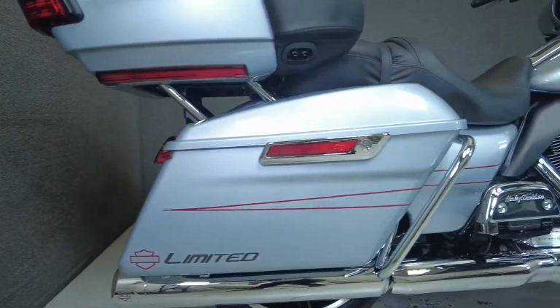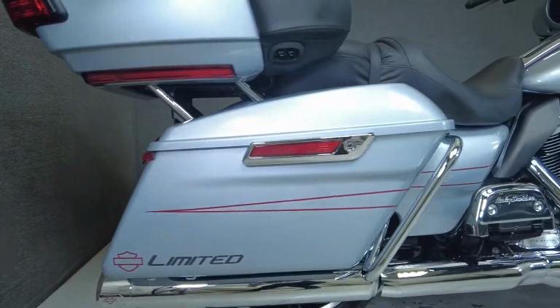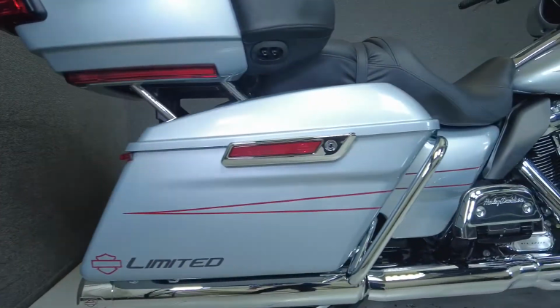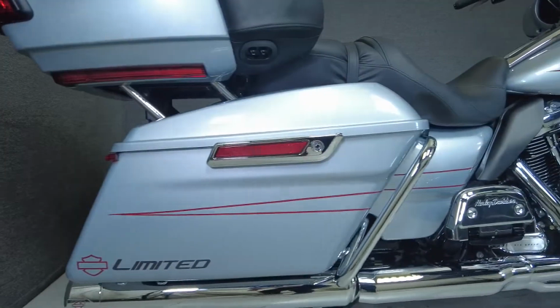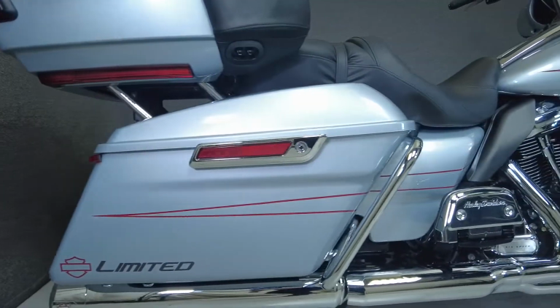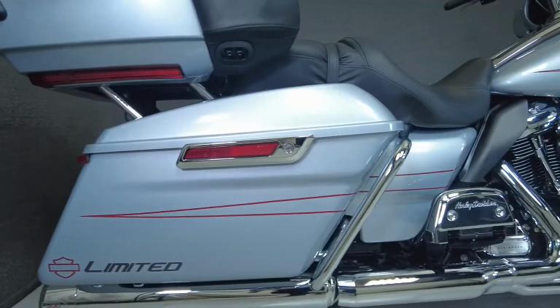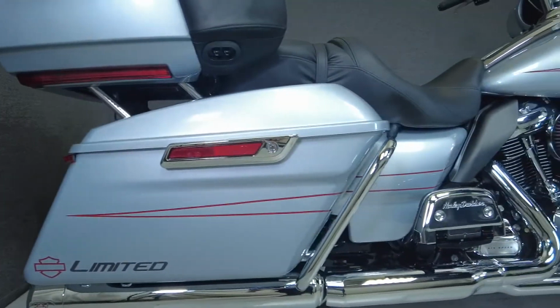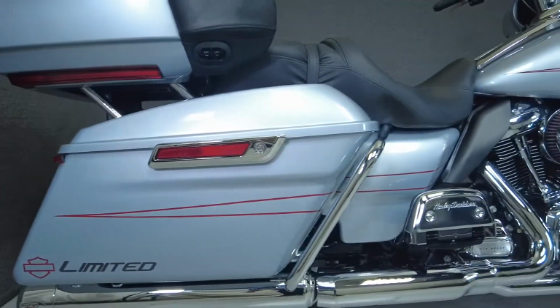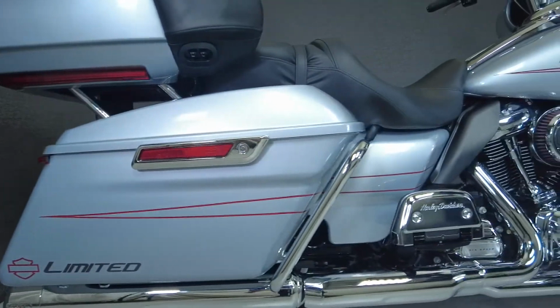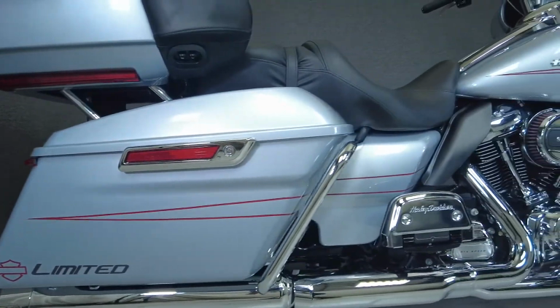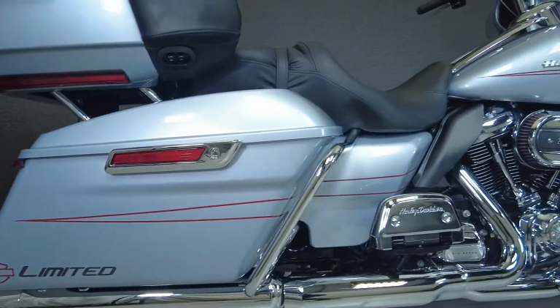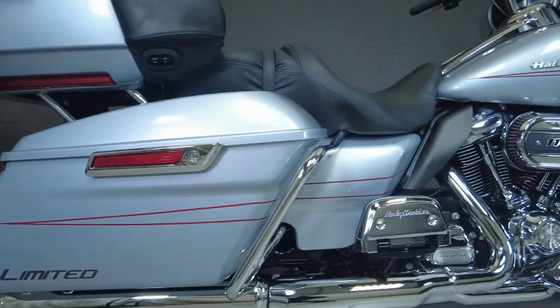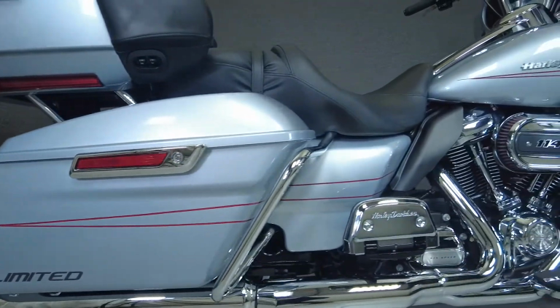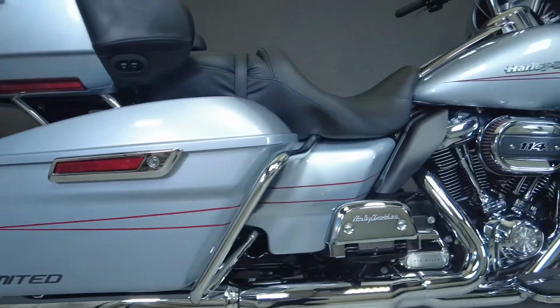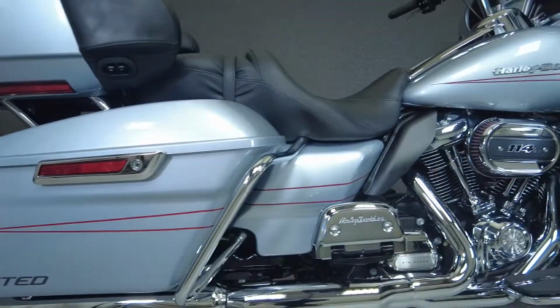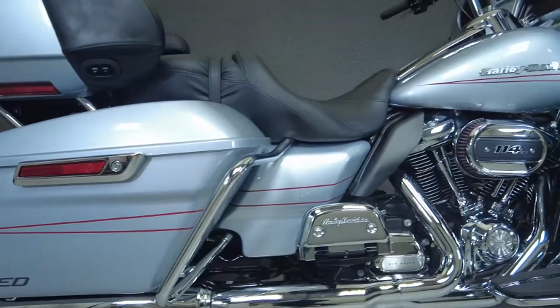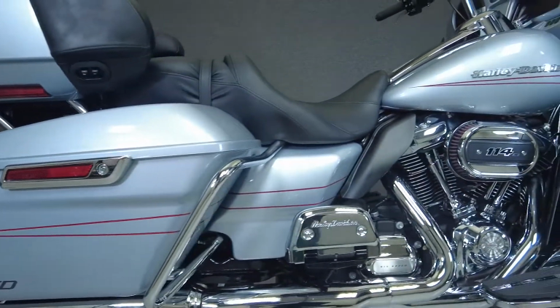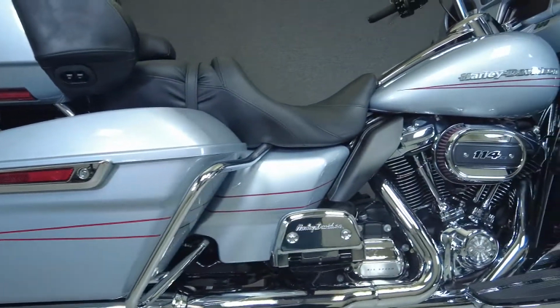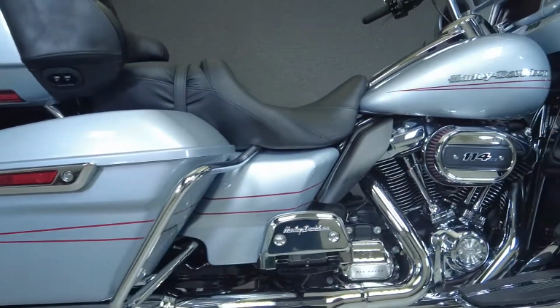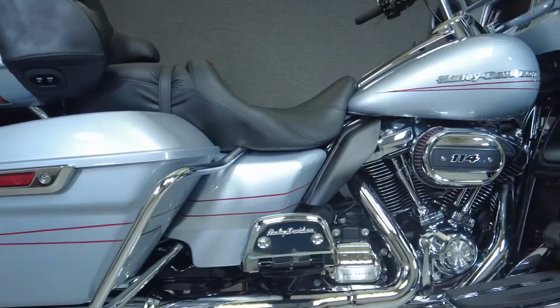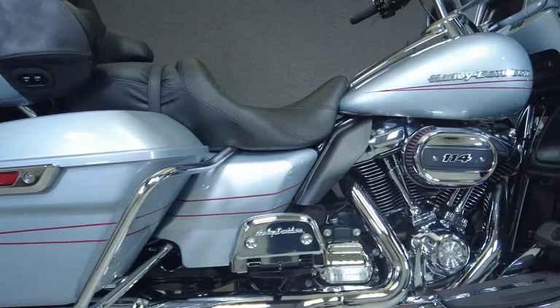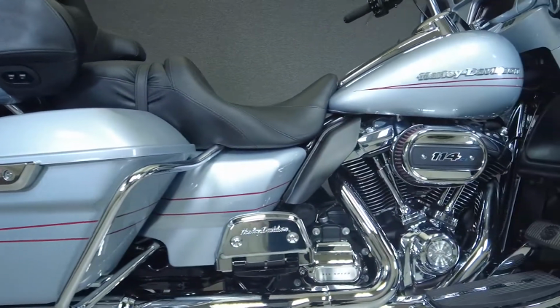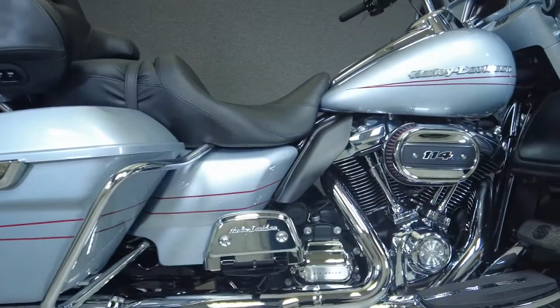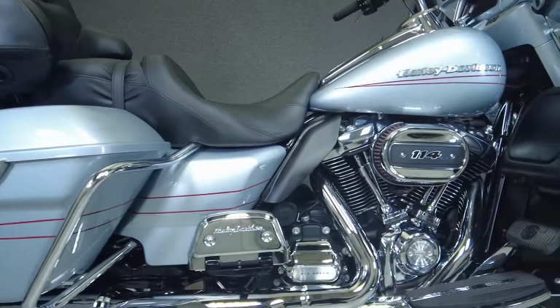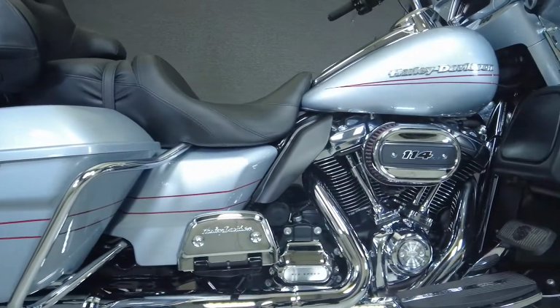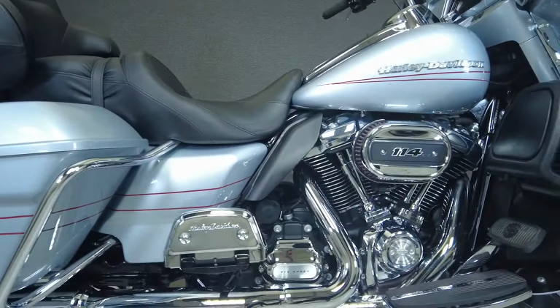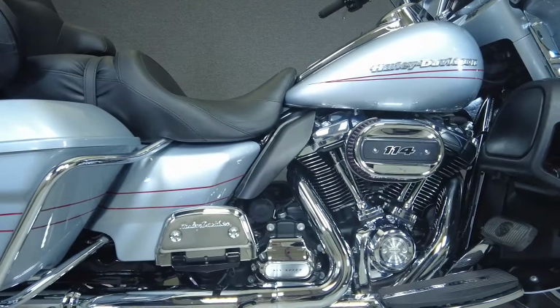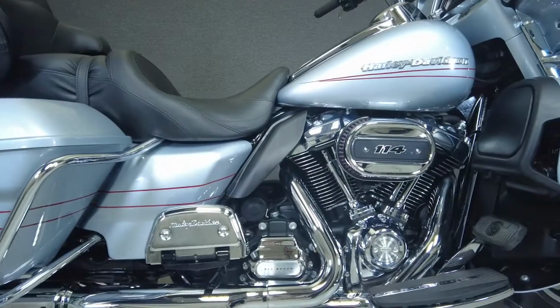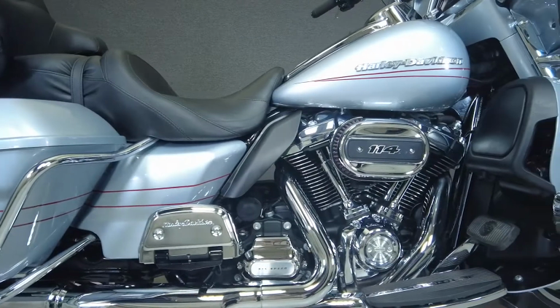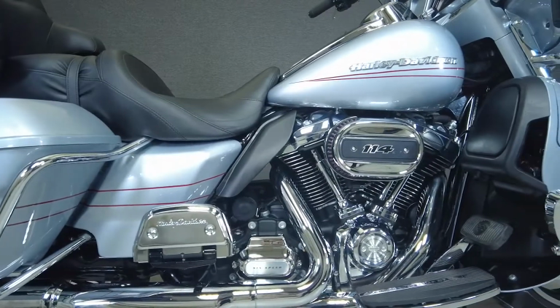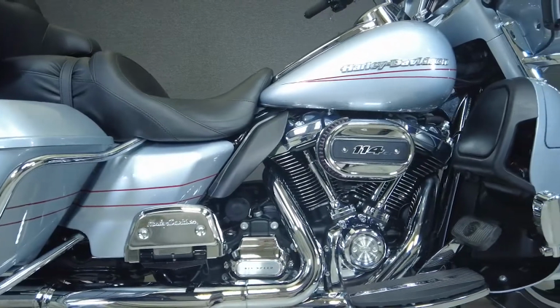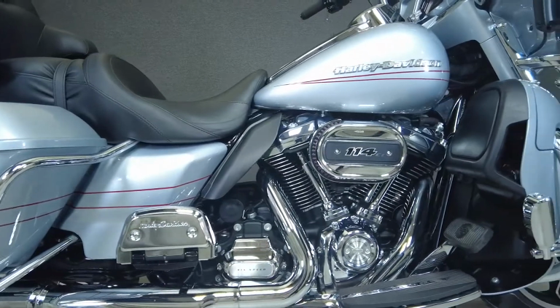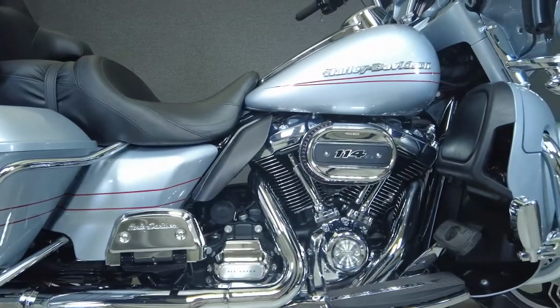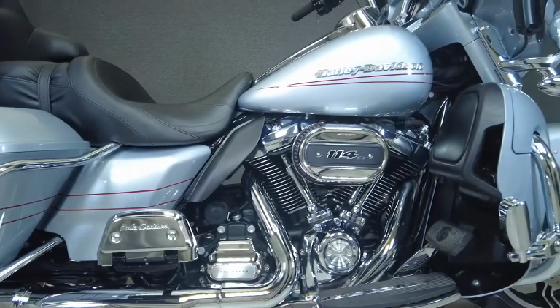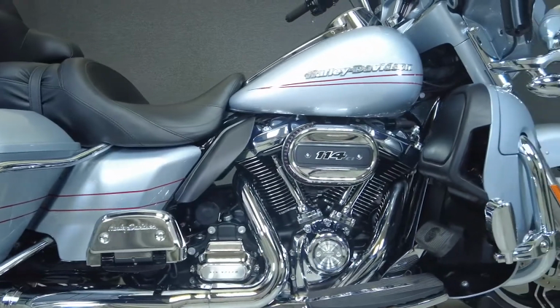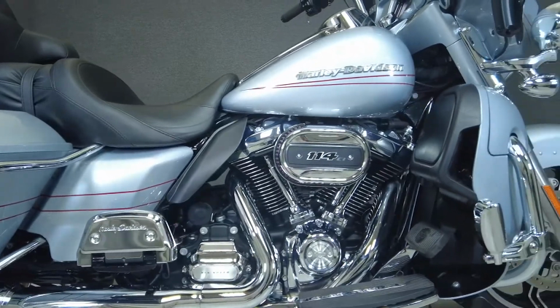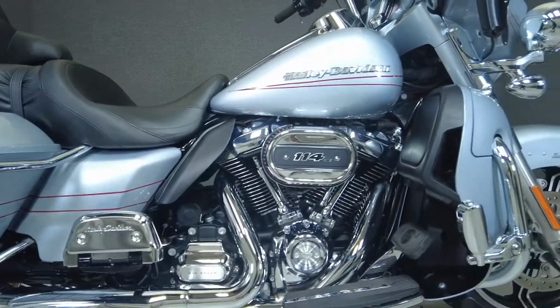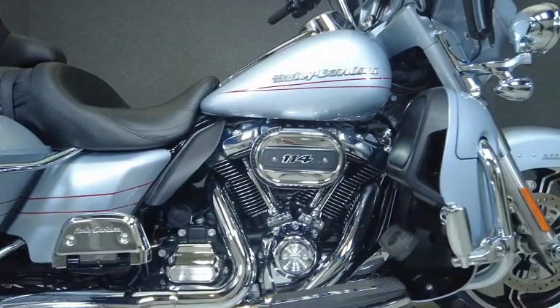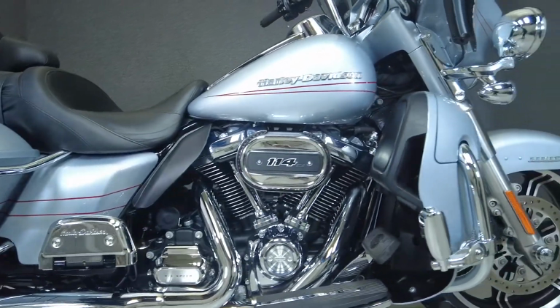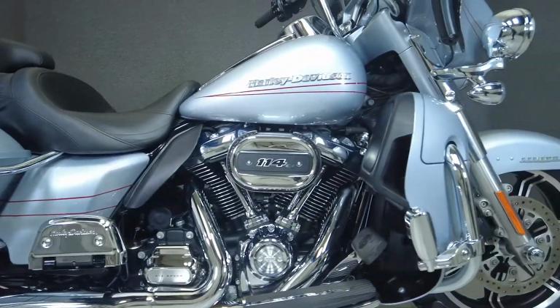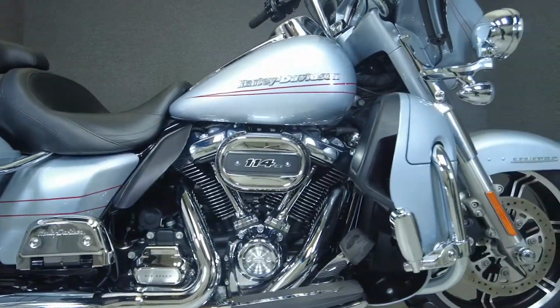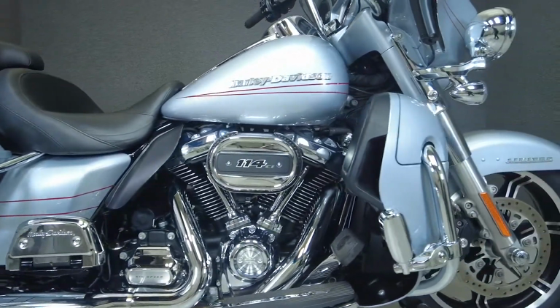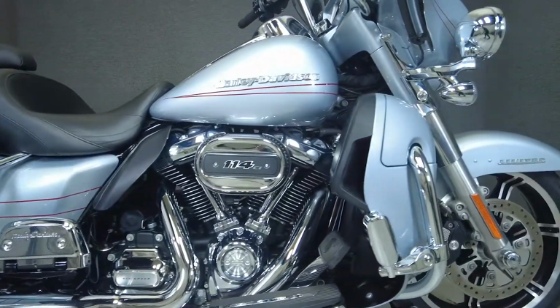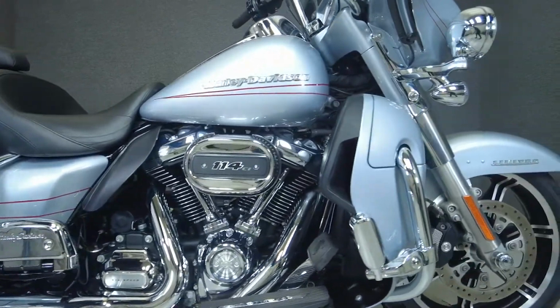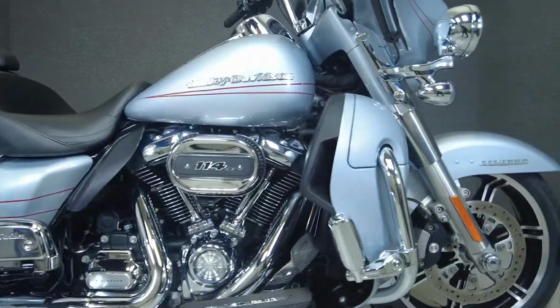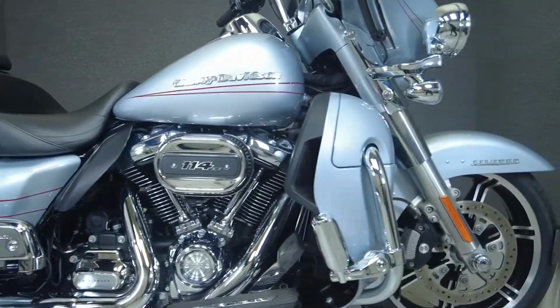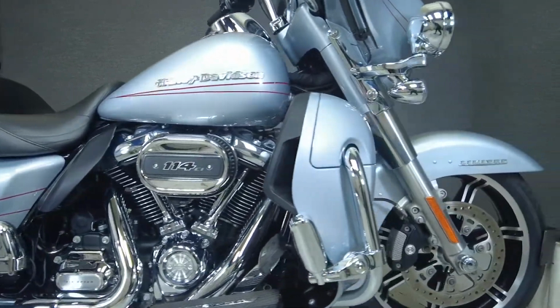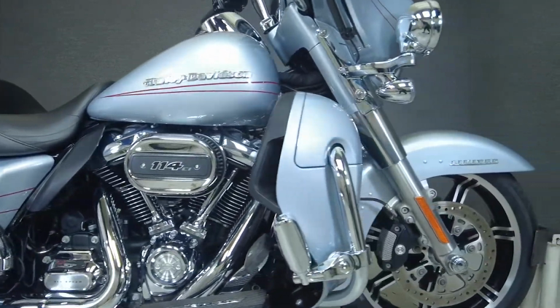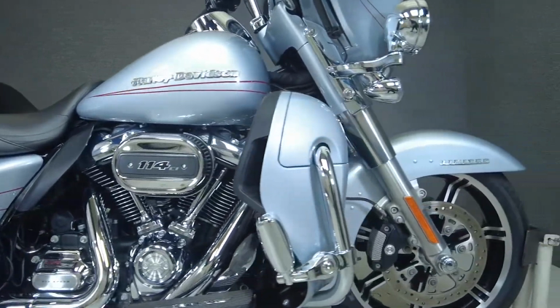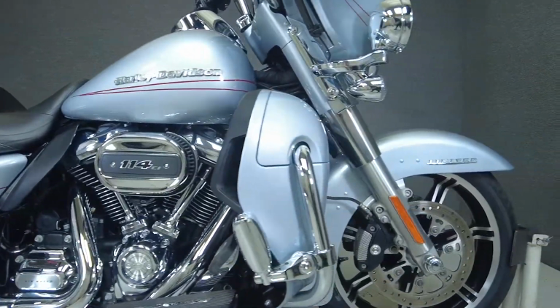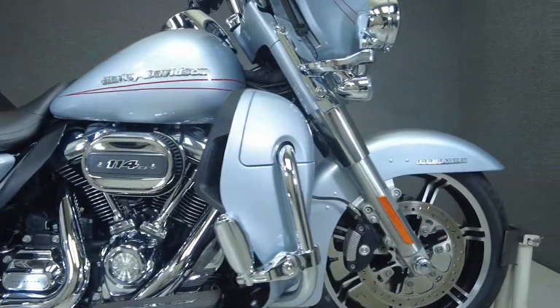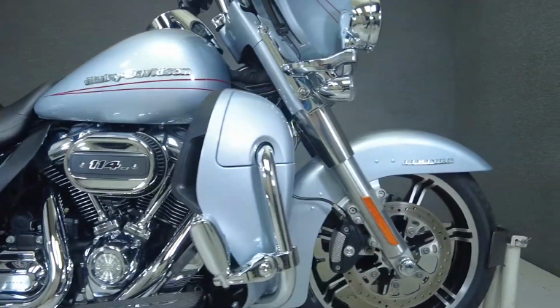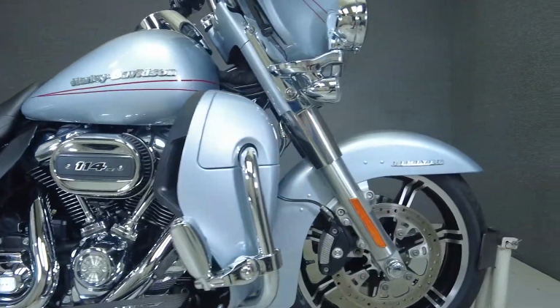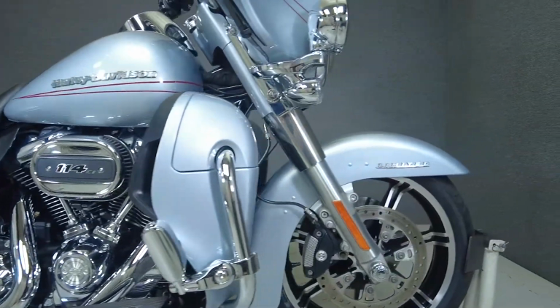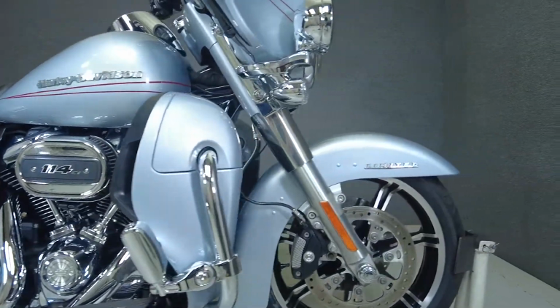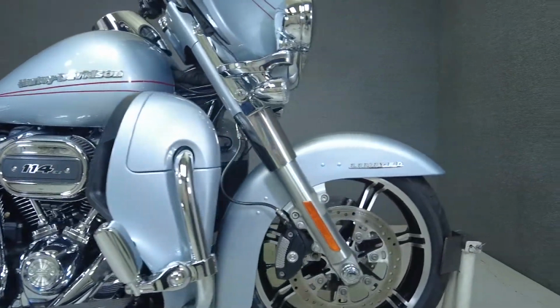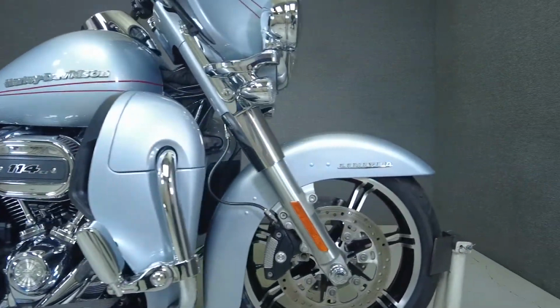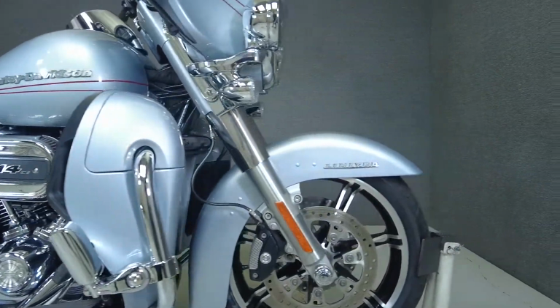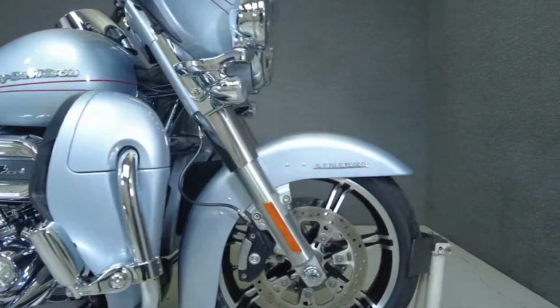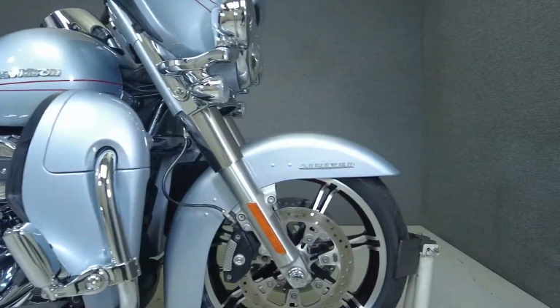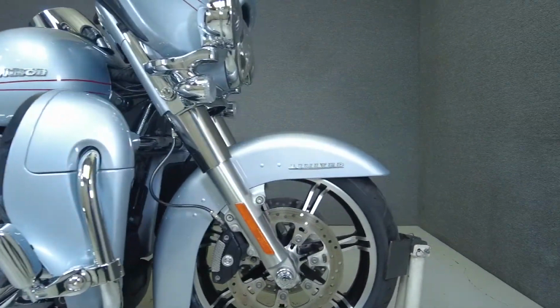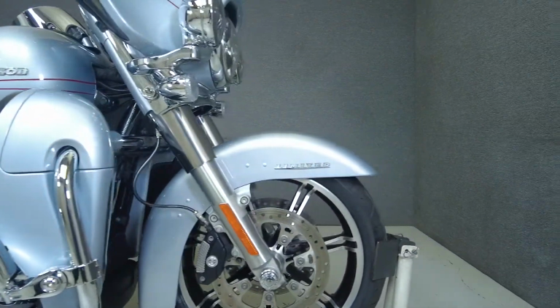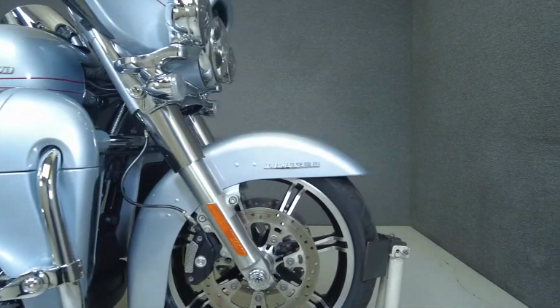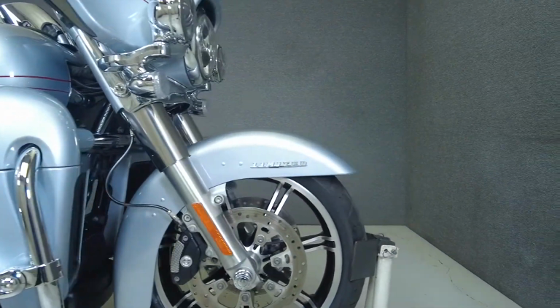It comes equipped with ABS, cruise control, heated grips, heated seats, a multifunction four-speaker audio system, and navigation.